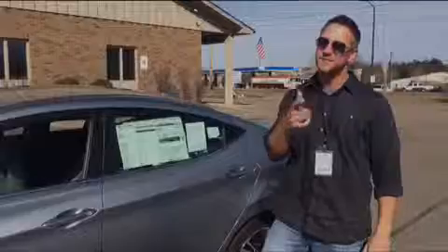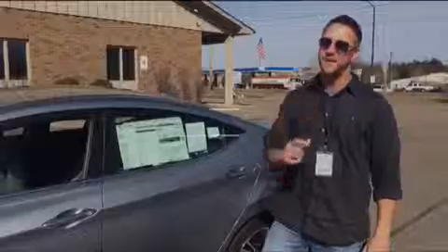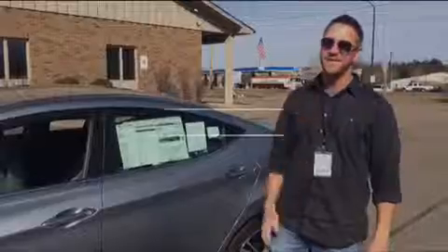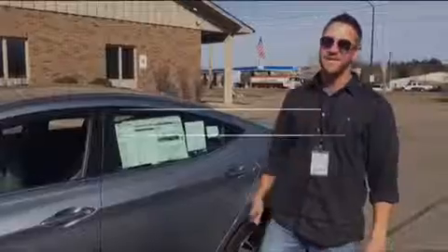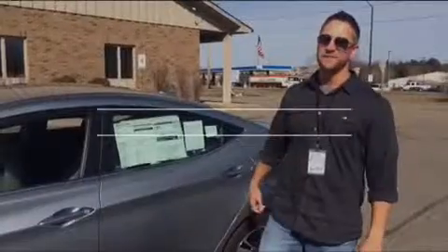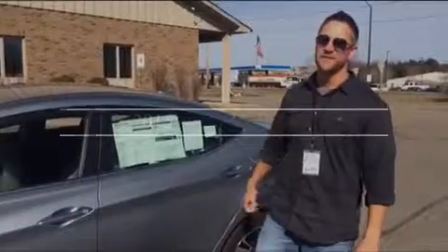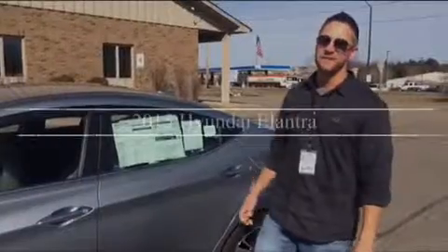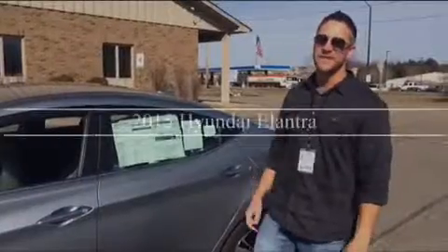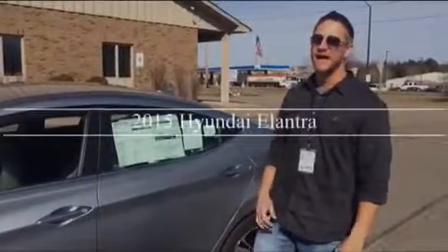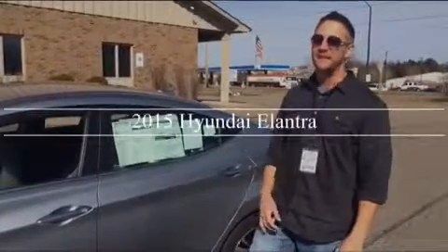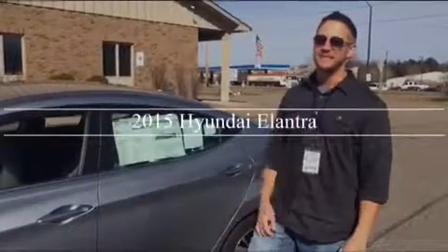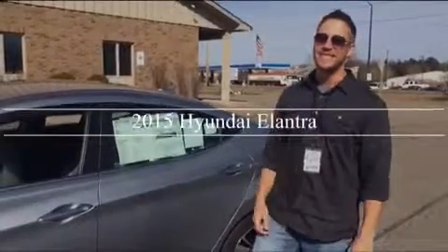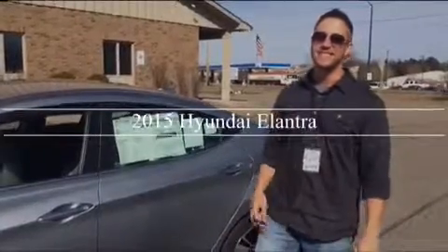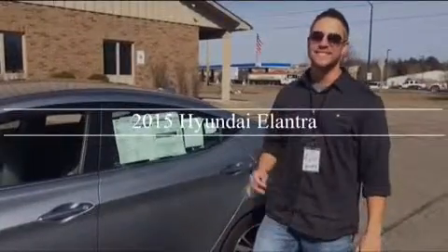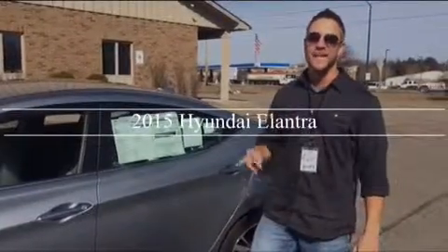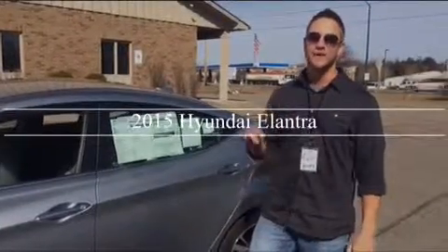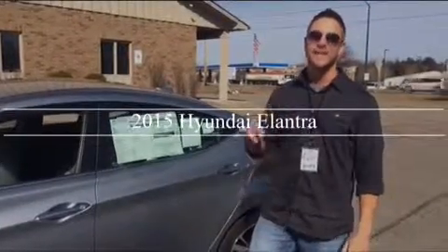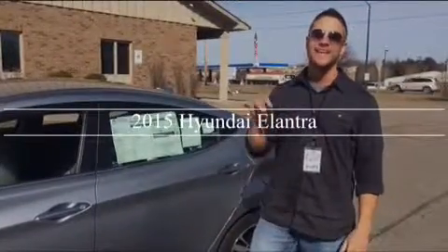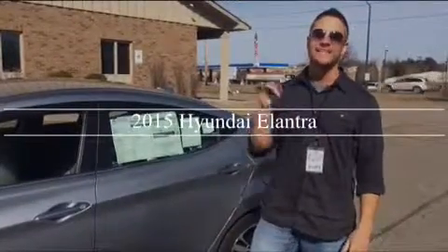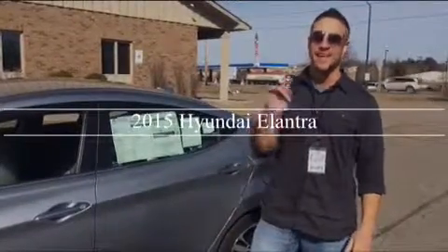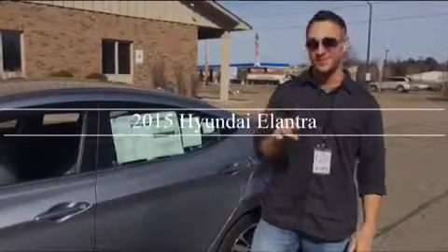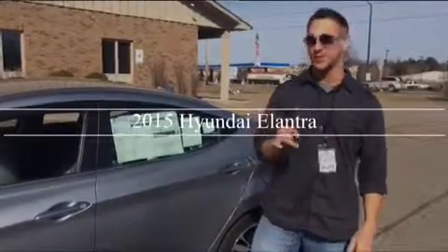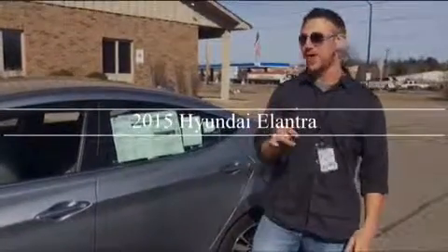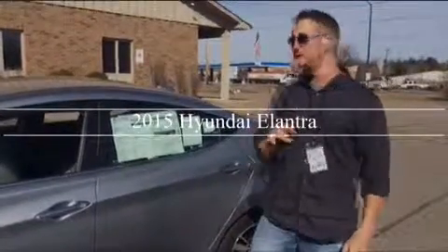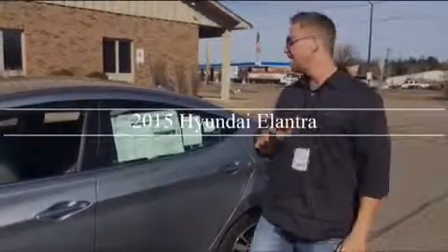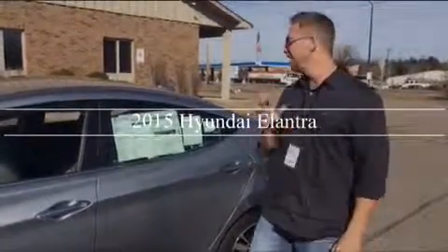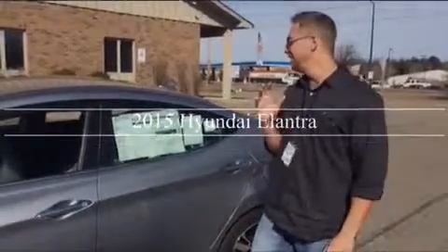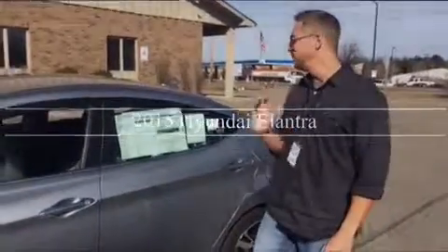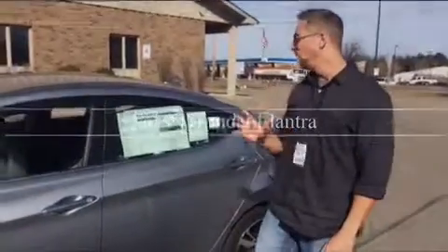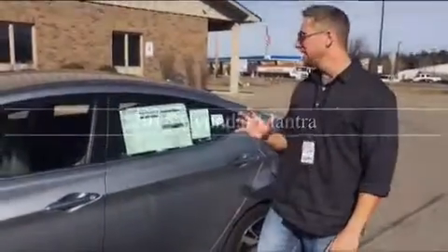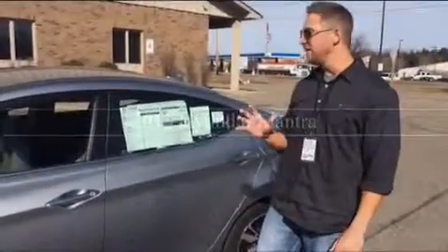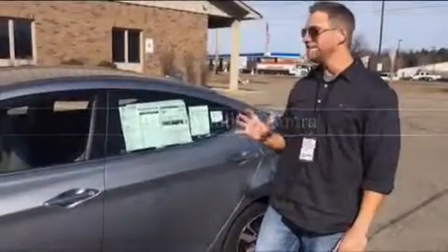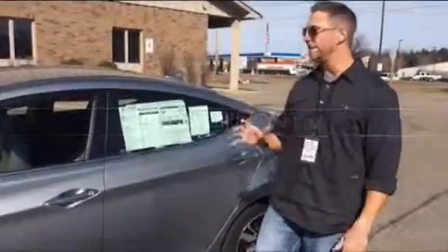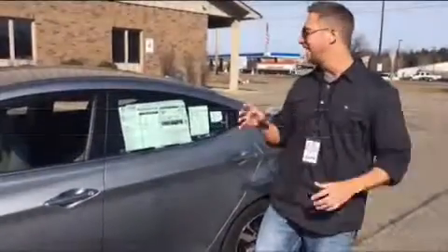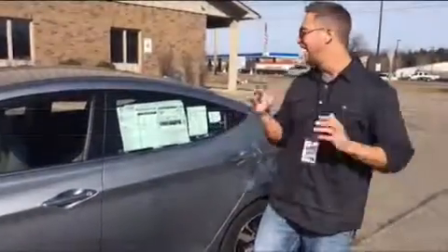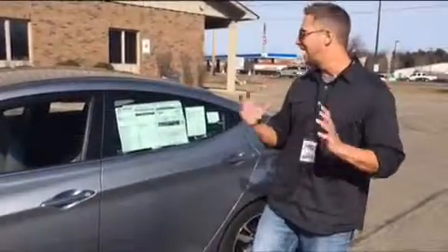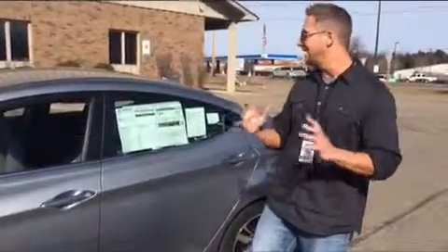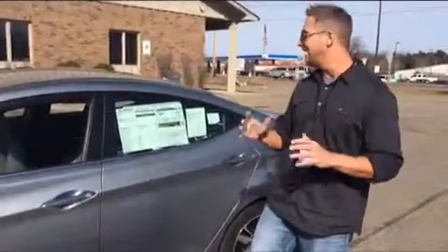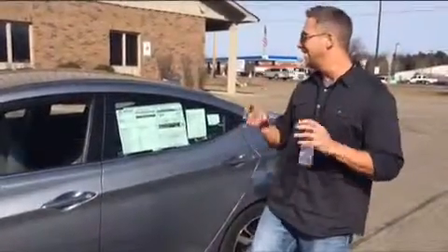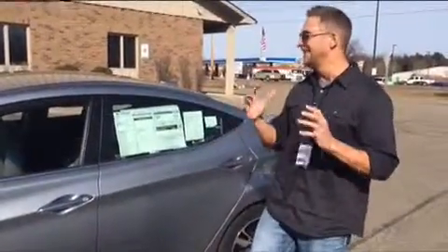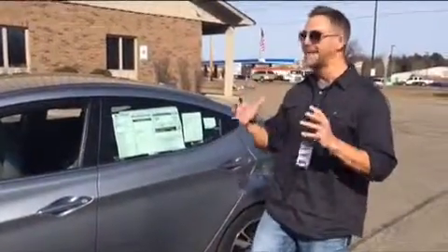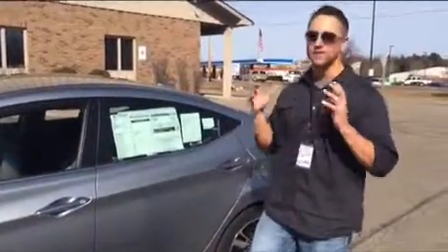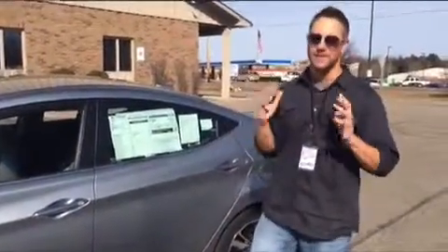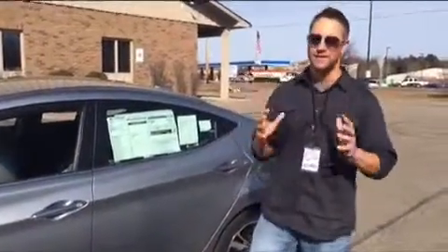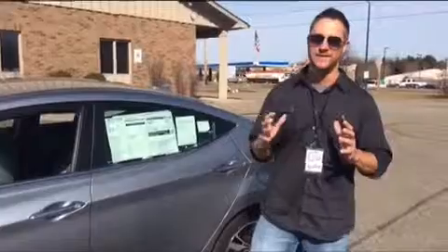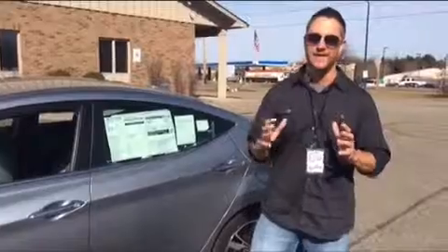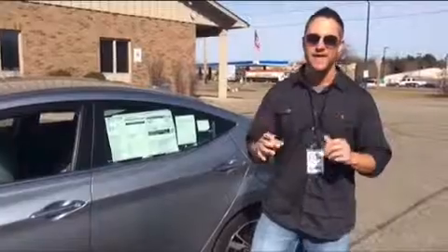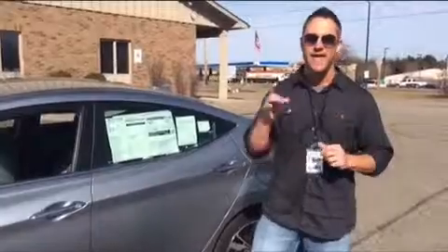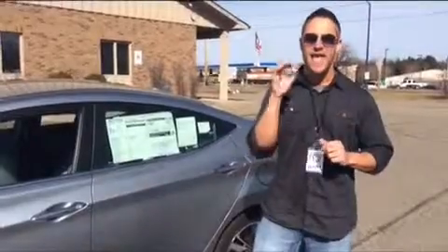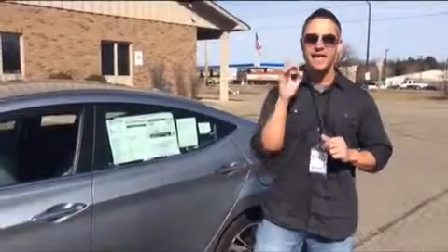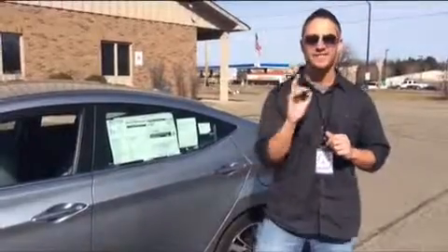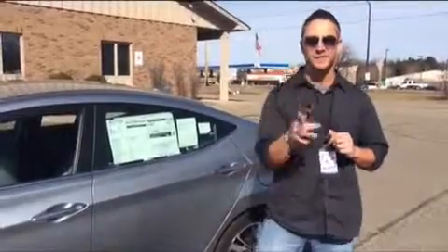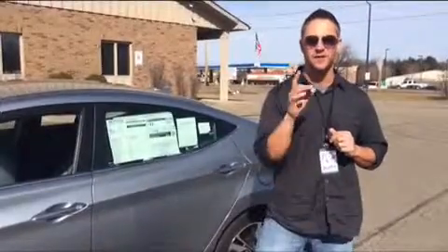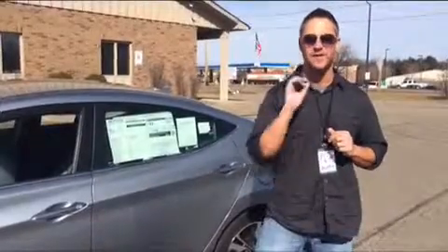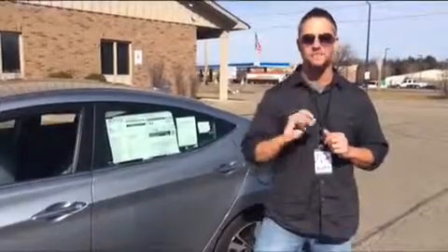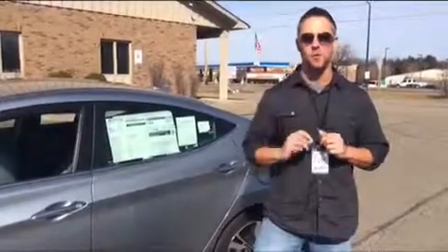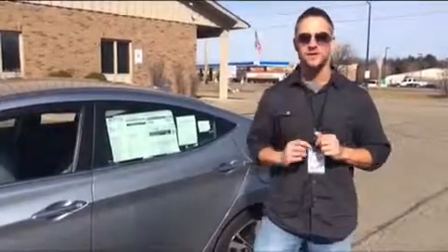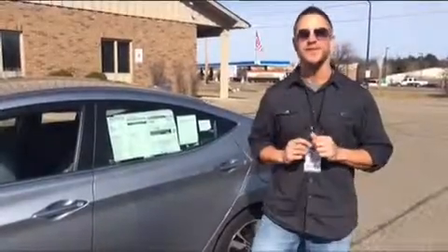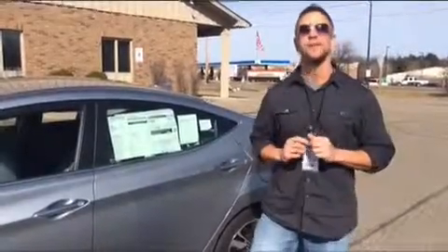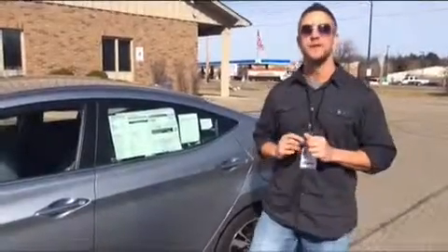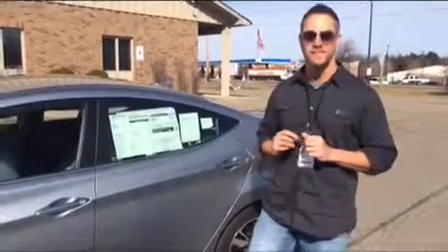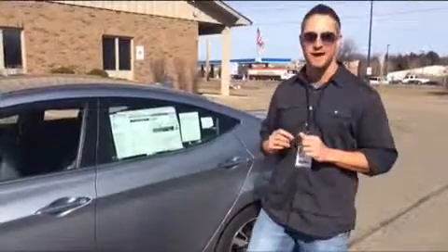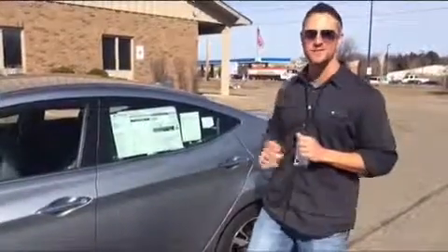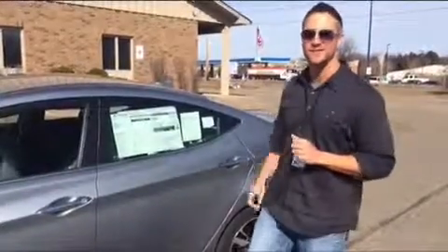It's Bill Key from WIFC and today we're going to take a test drive in the 2015 Hyundai Elantra Limited at Kiseric Imports in Rim Mountain.